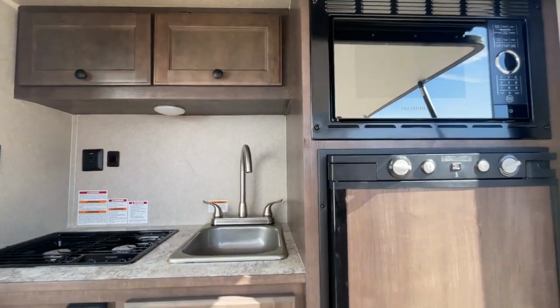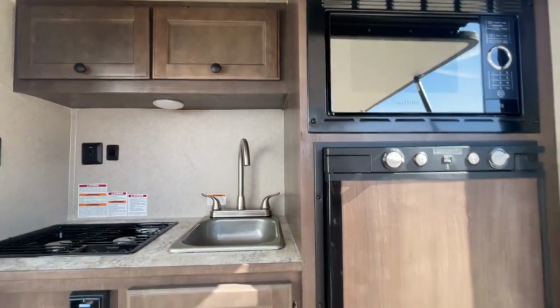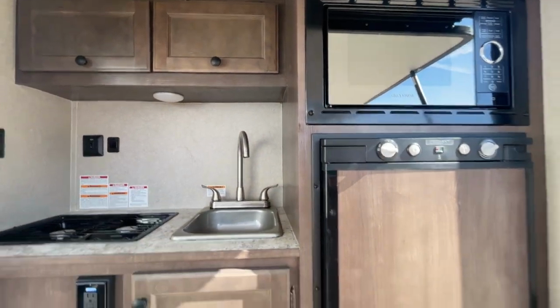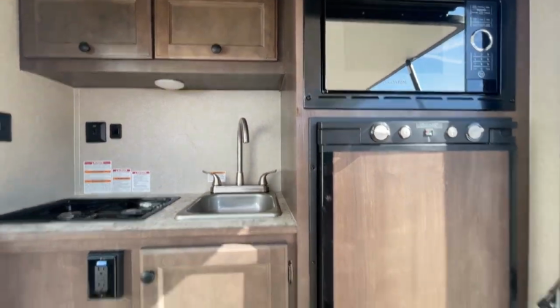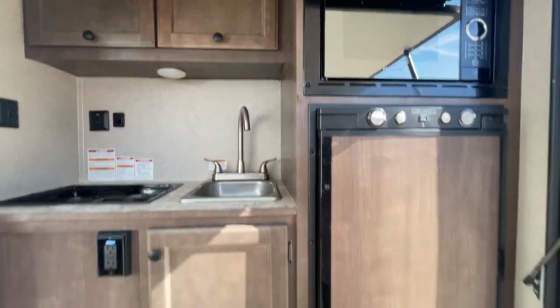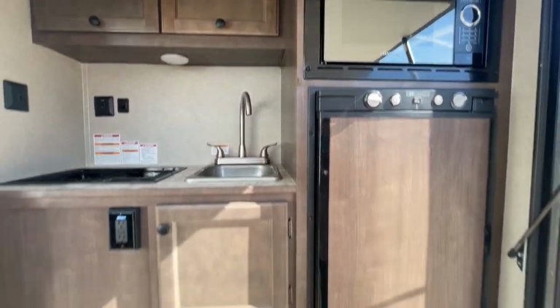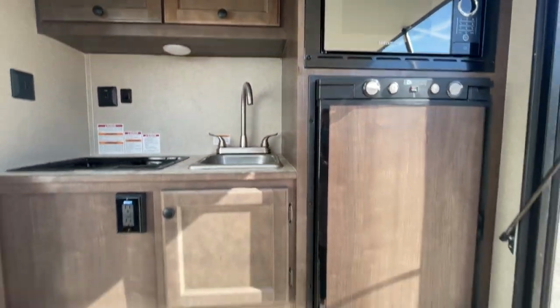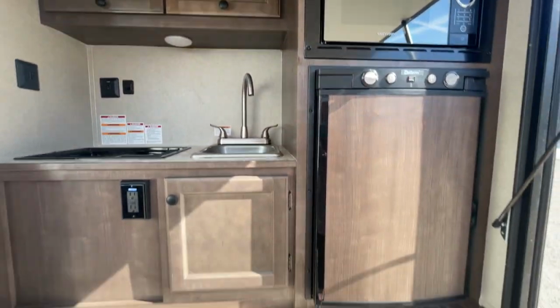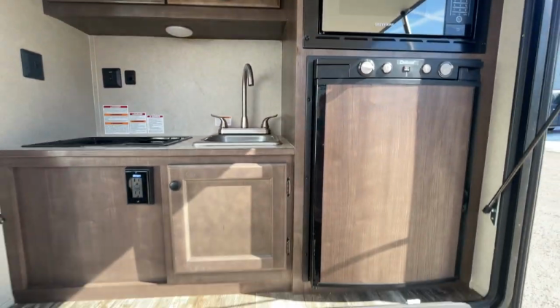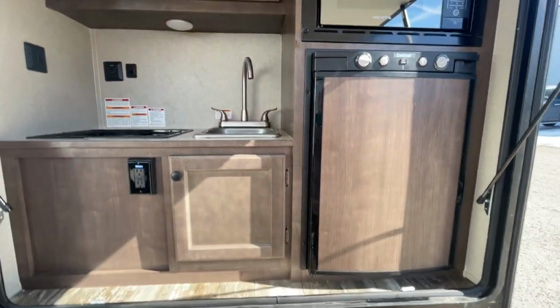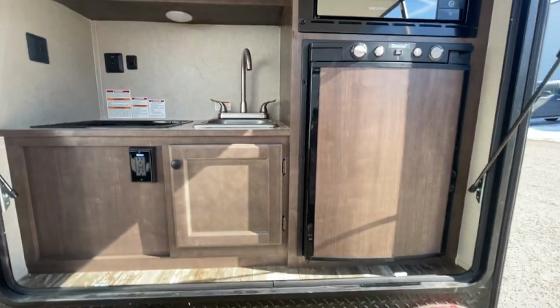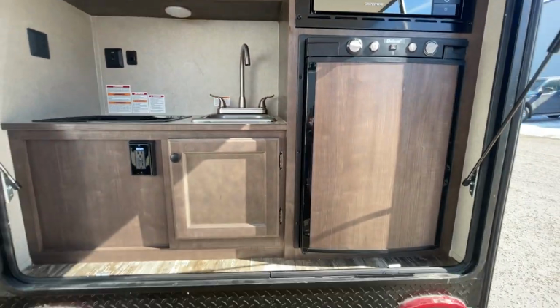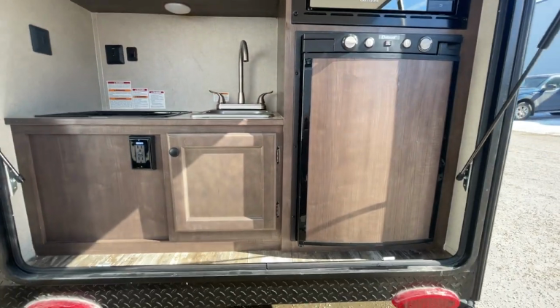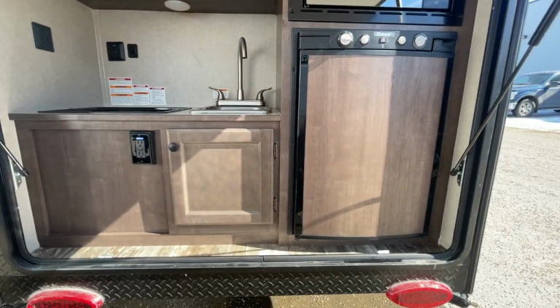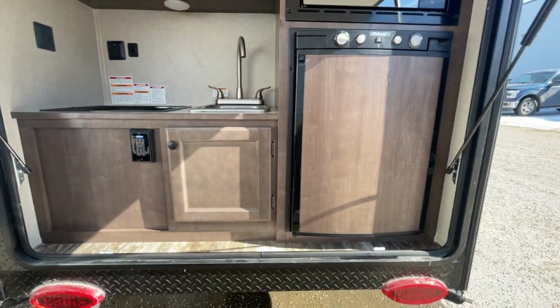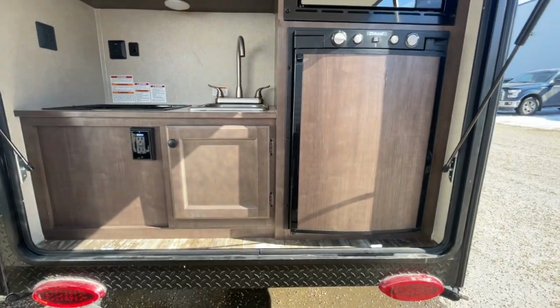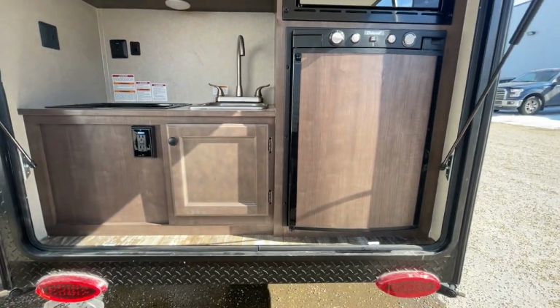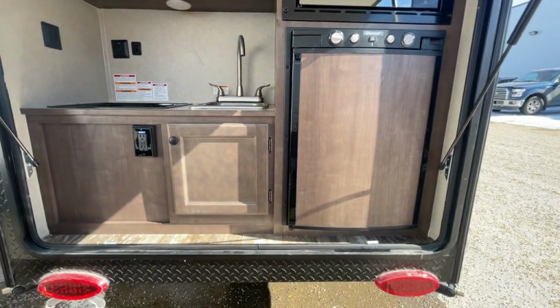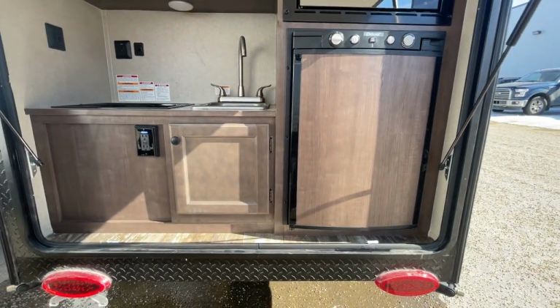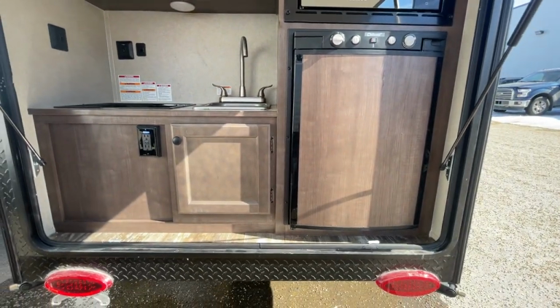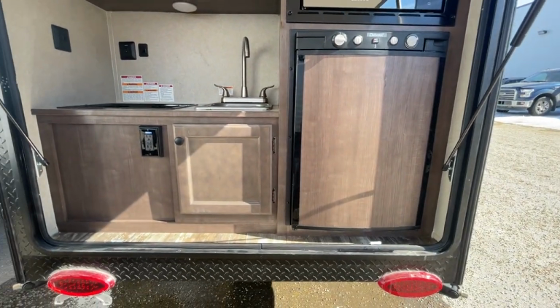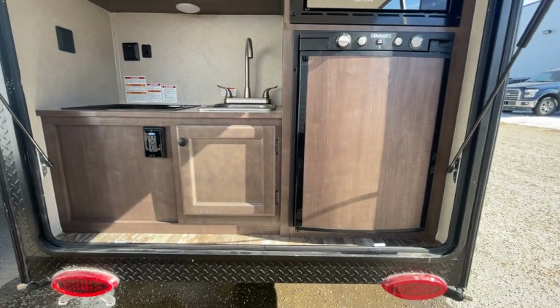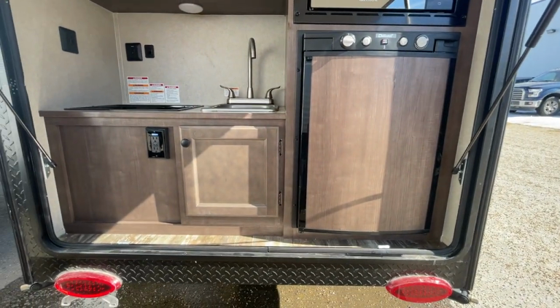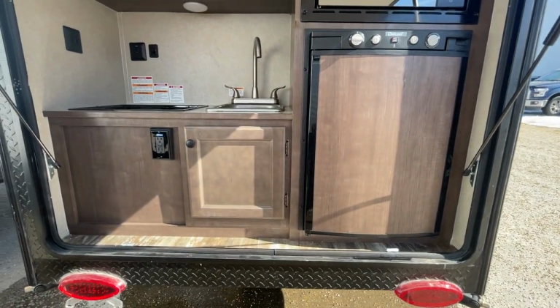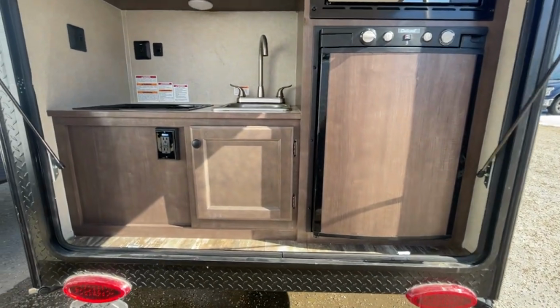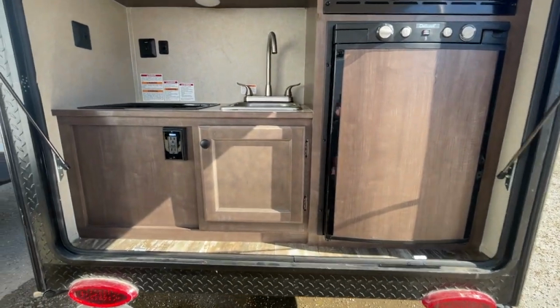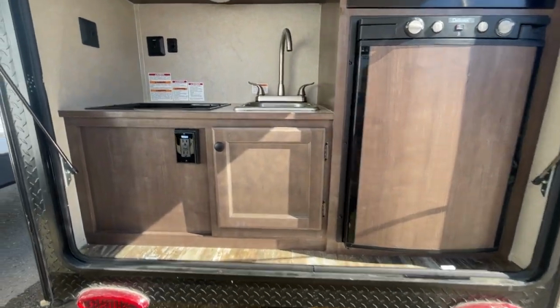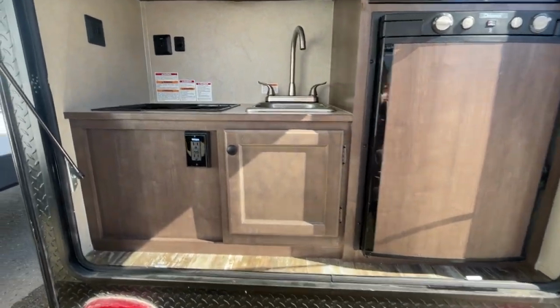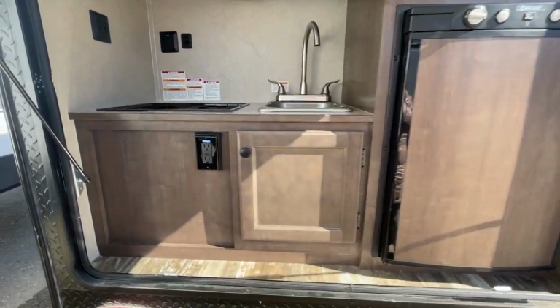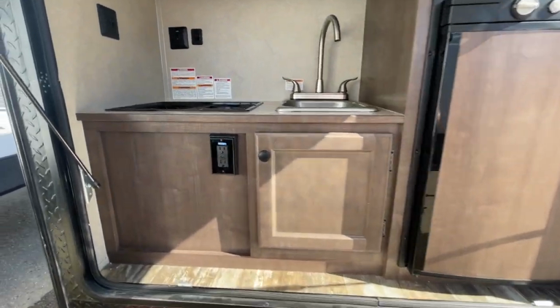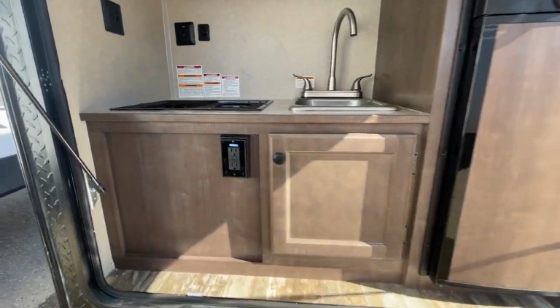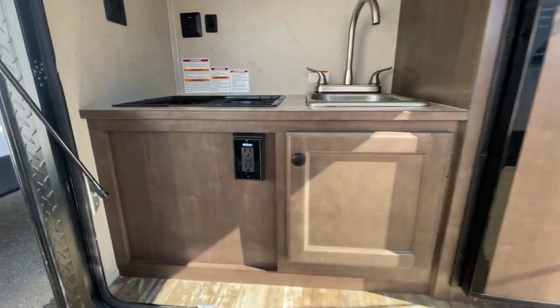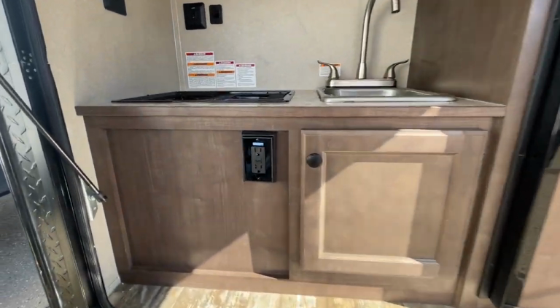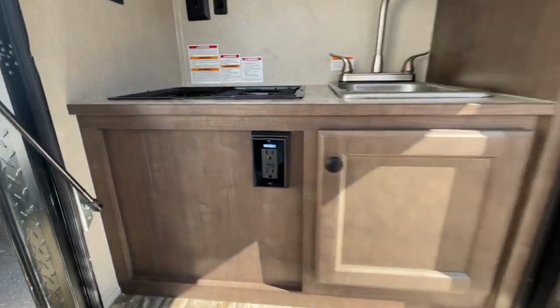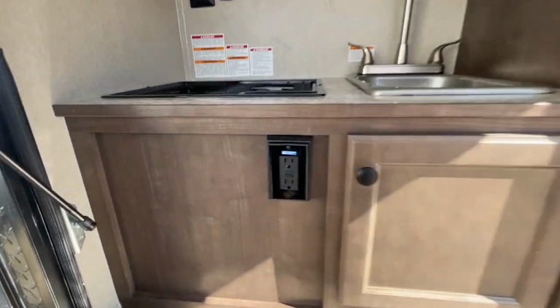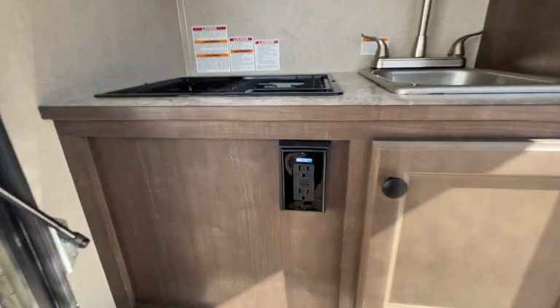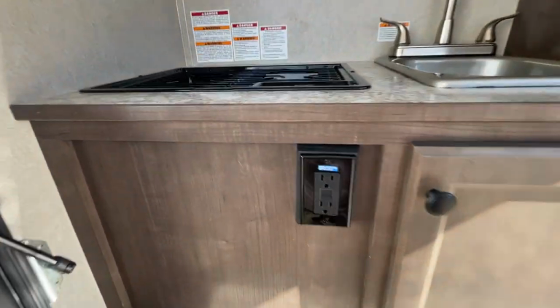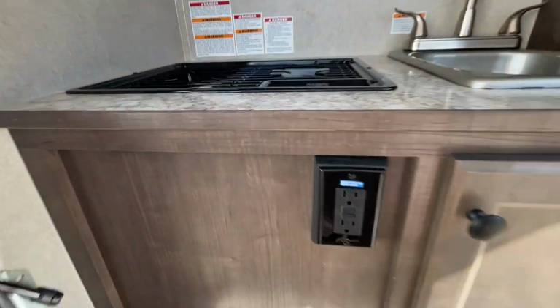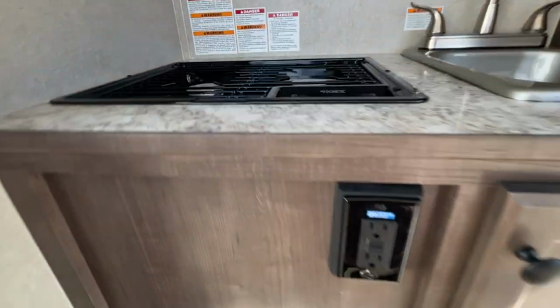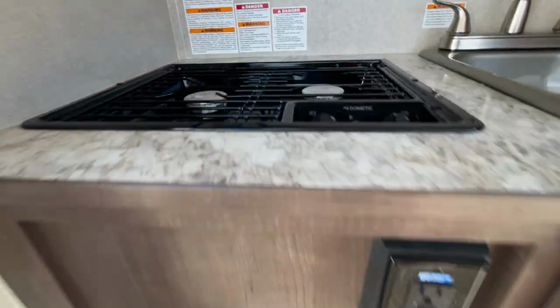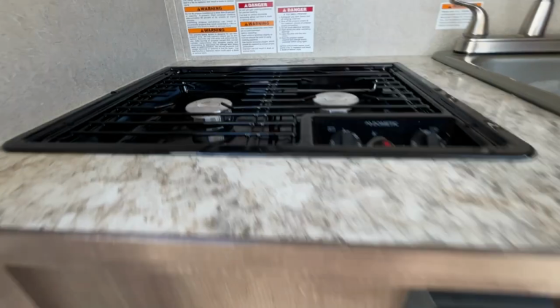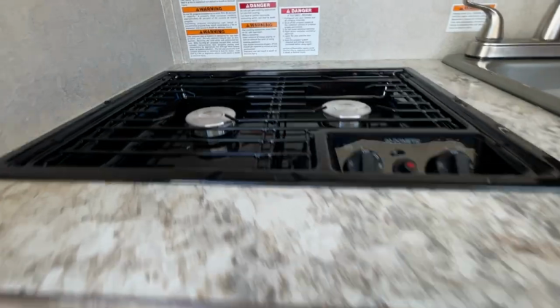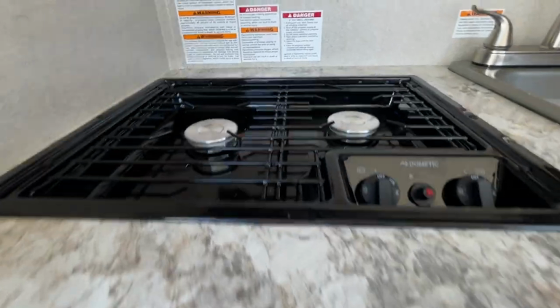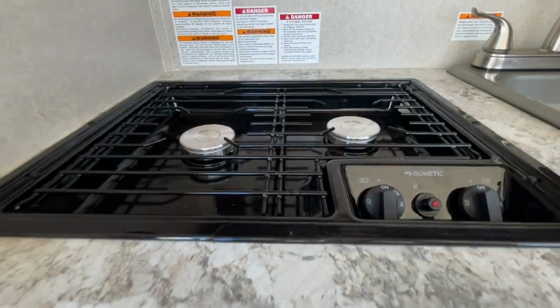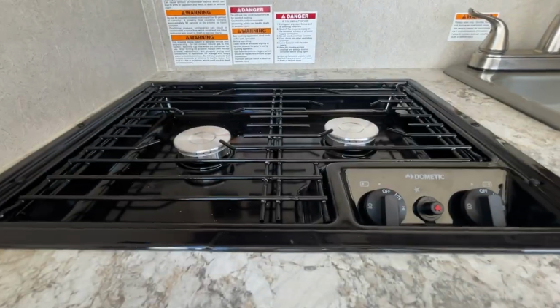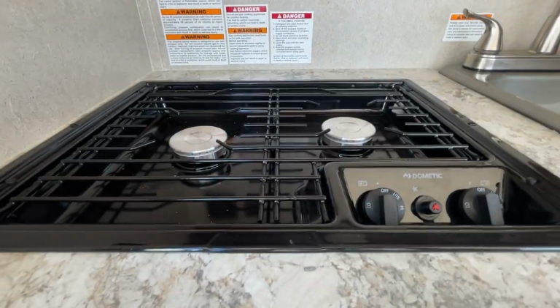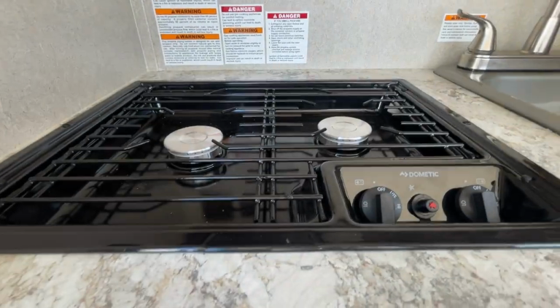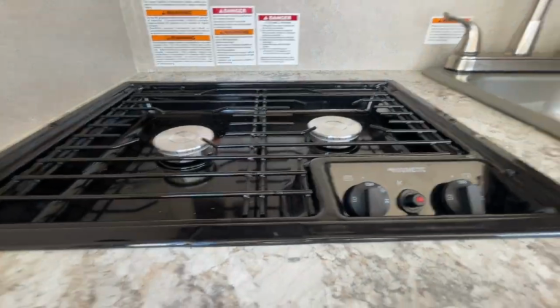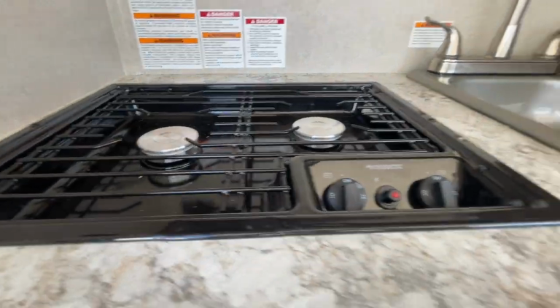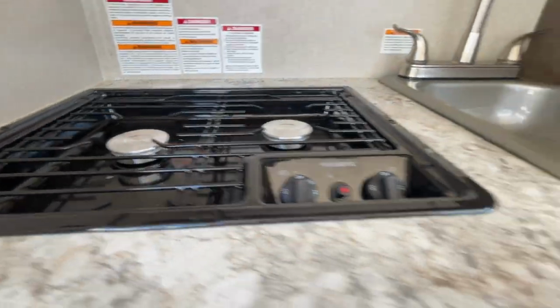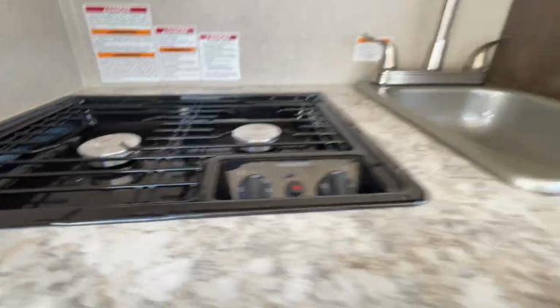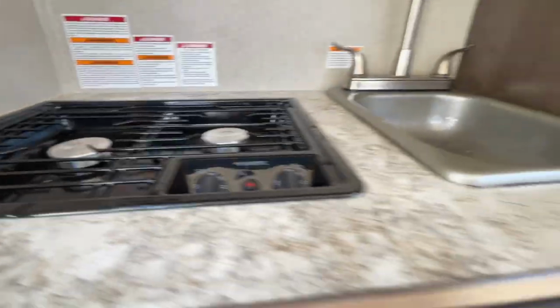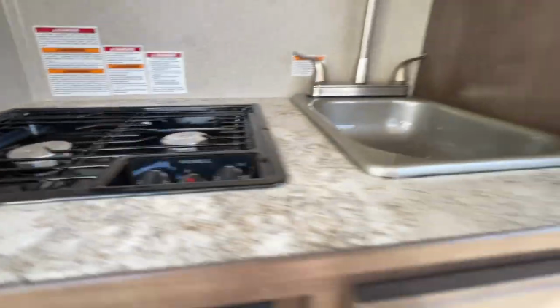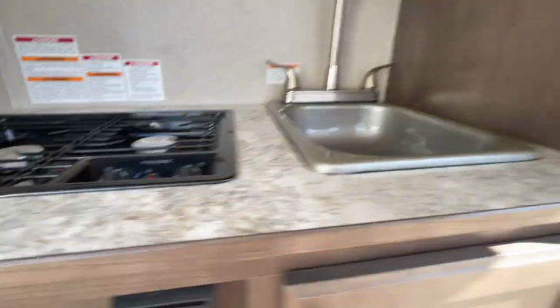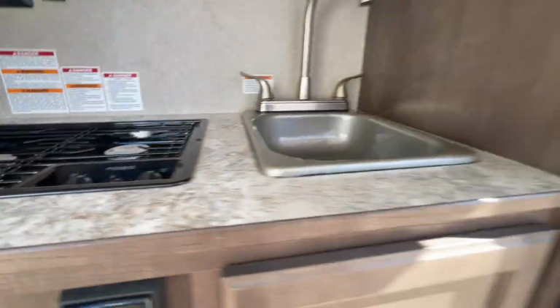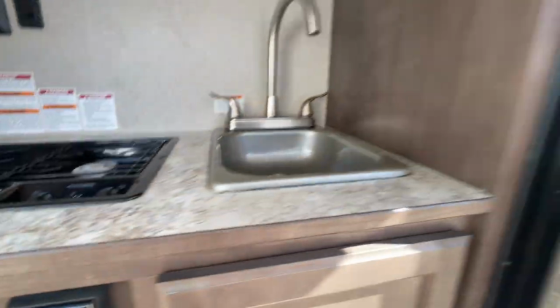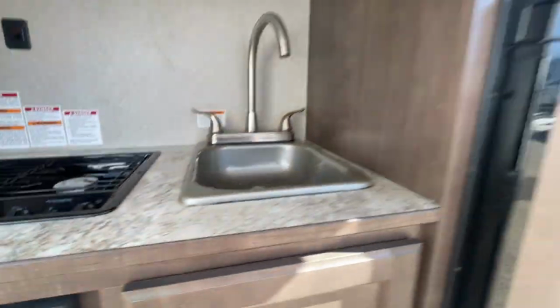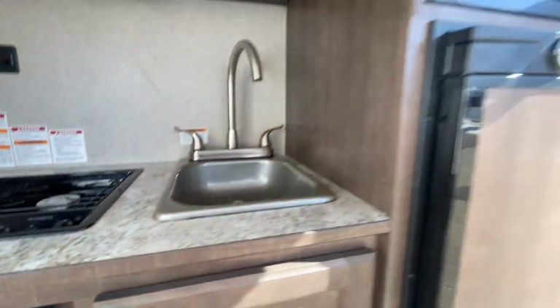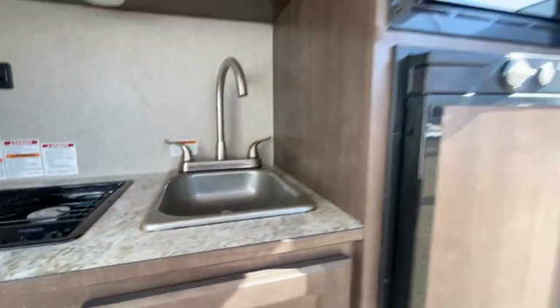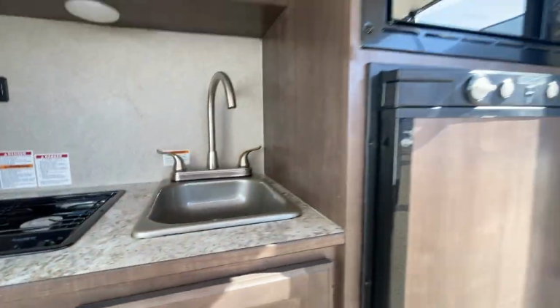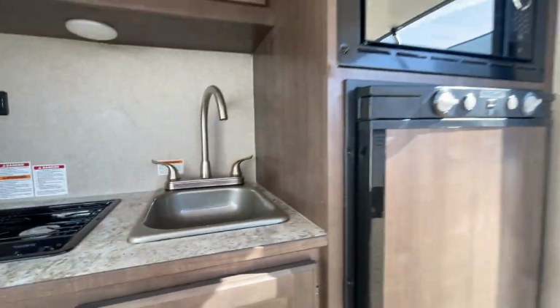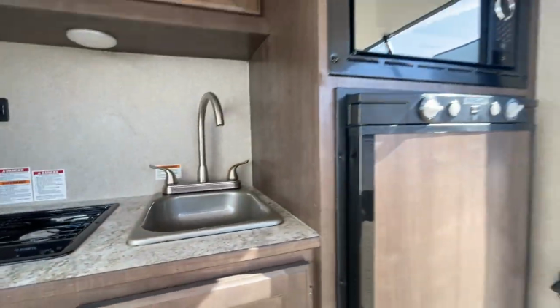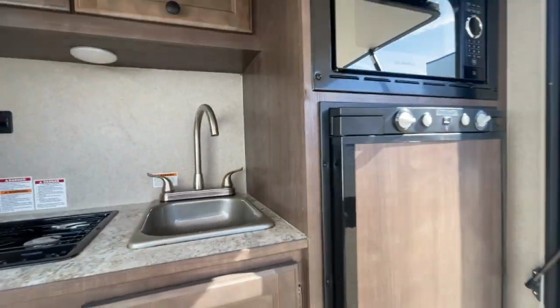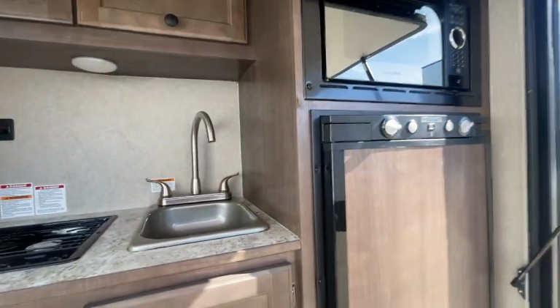We've got an outside kitchen with a fridge, a two-burner stove, sink, and a microwave.